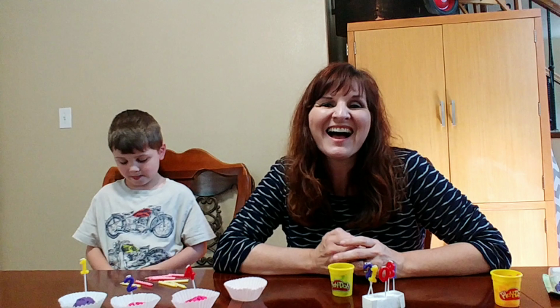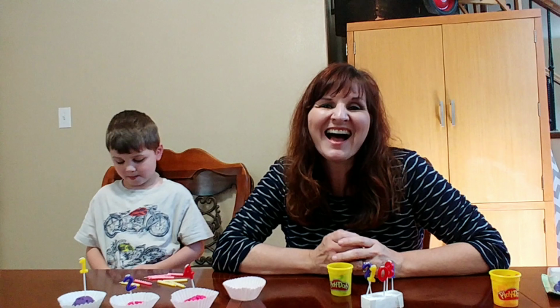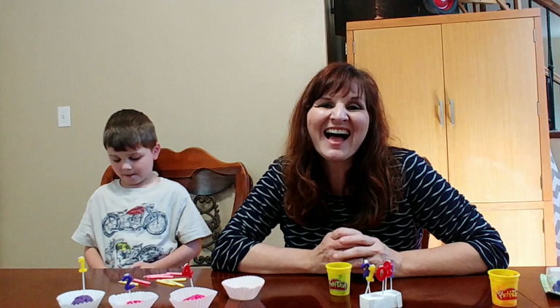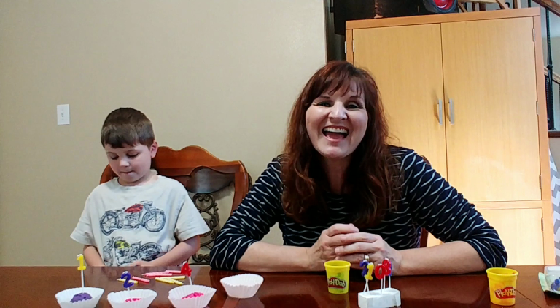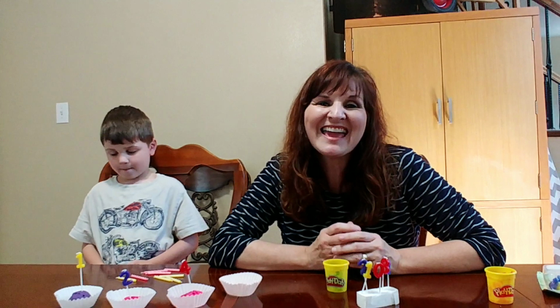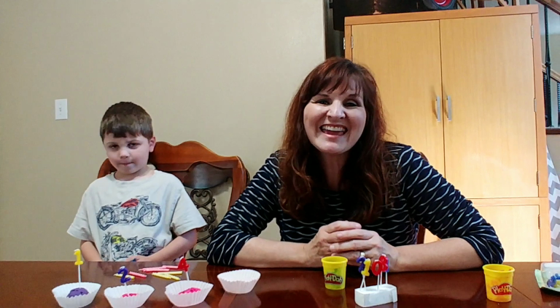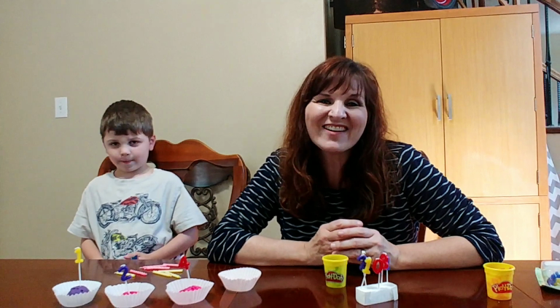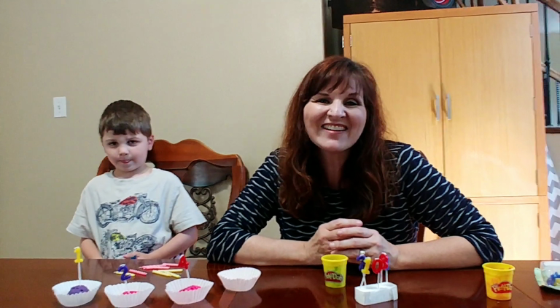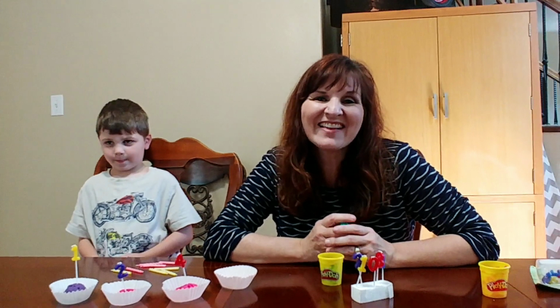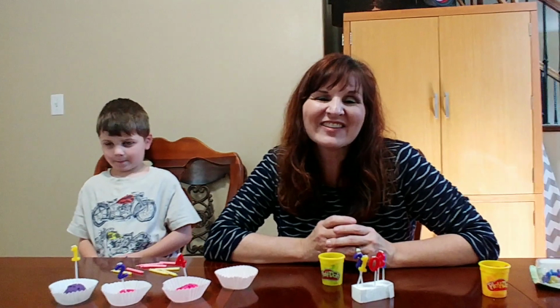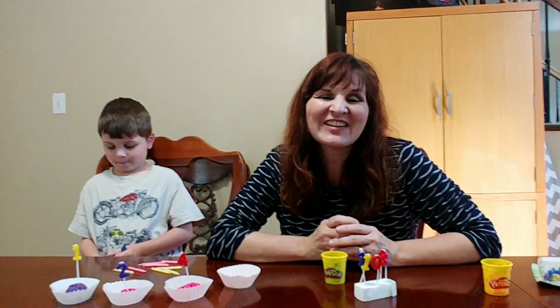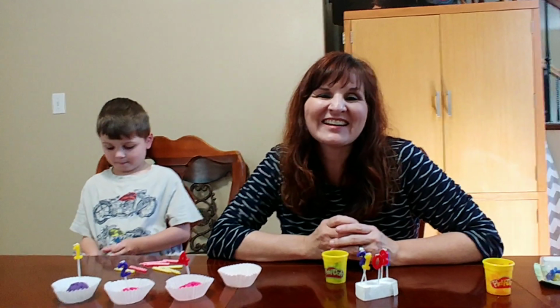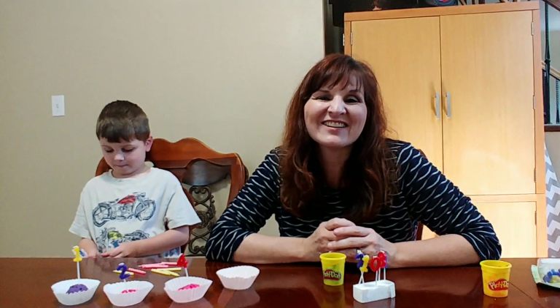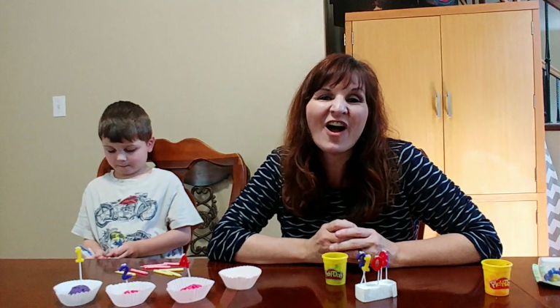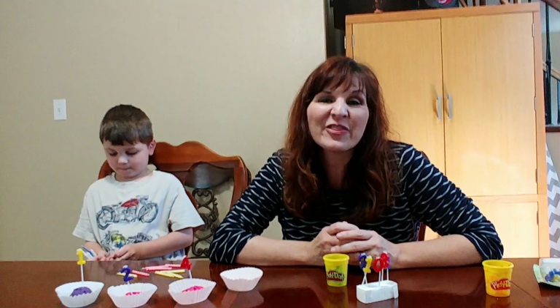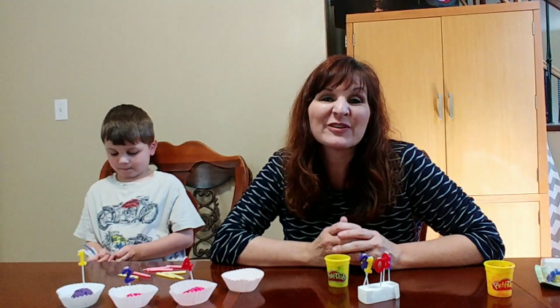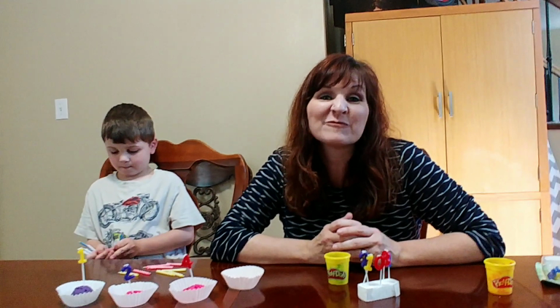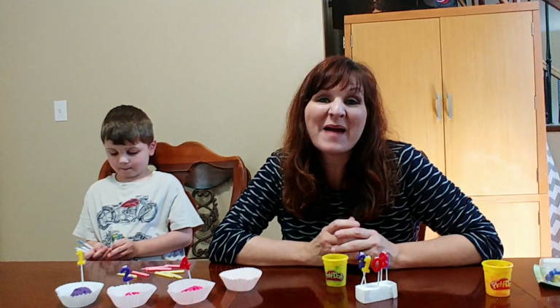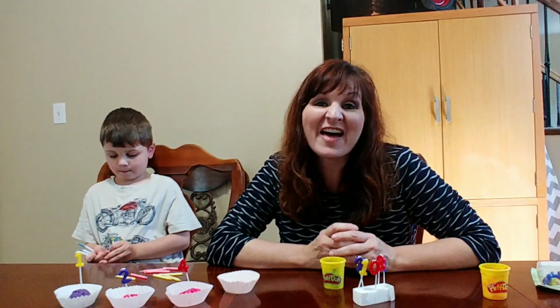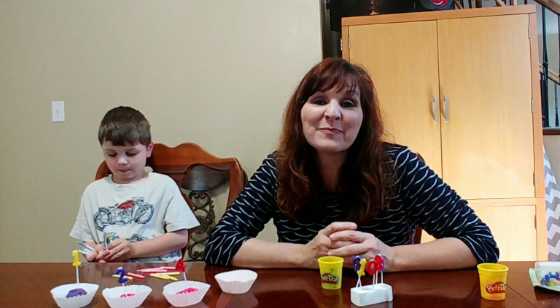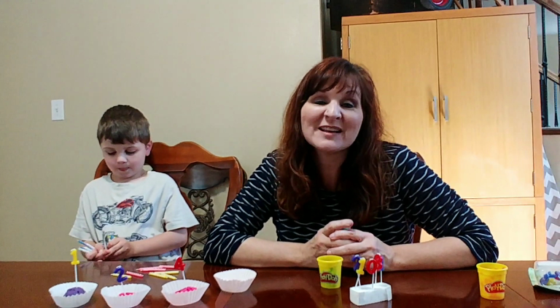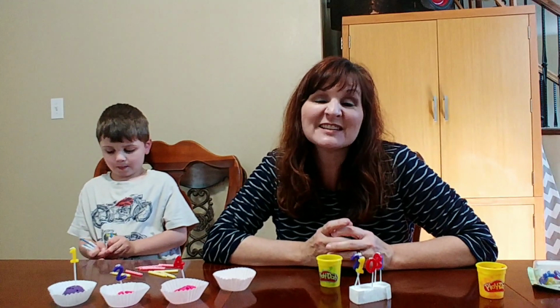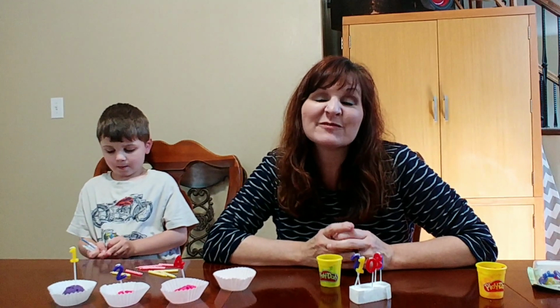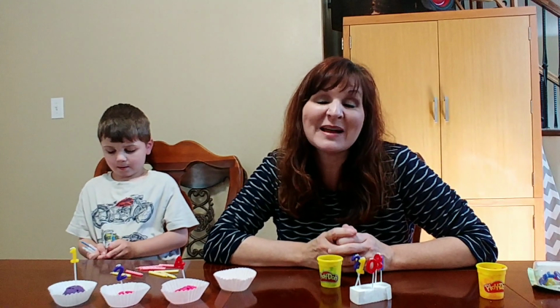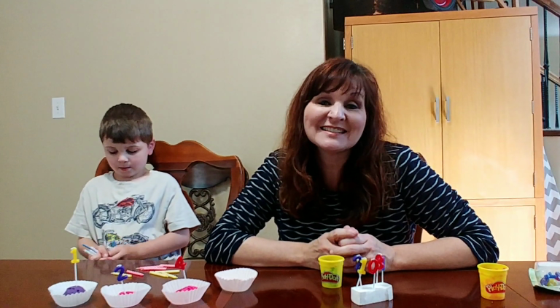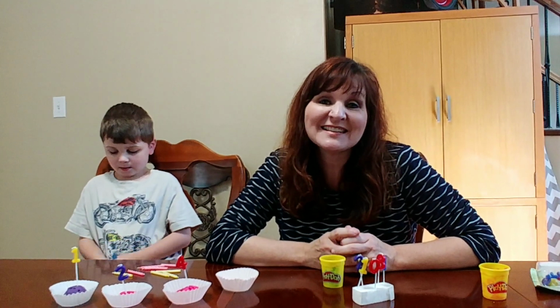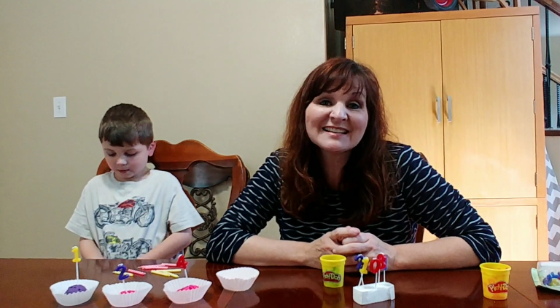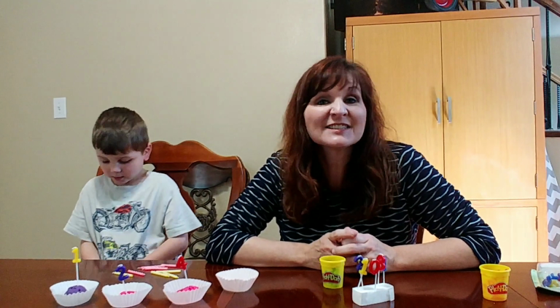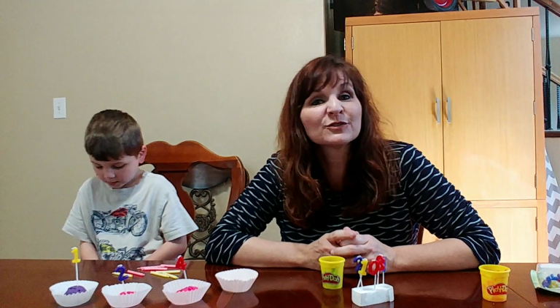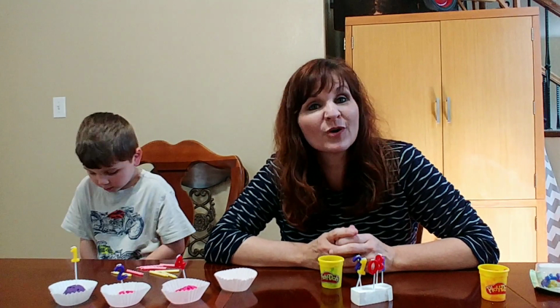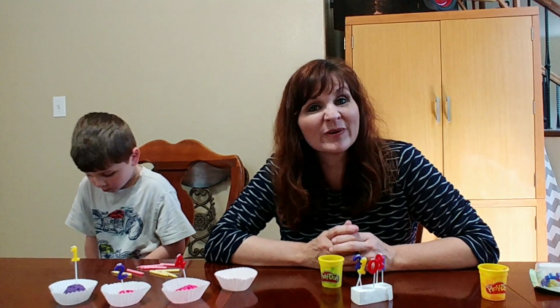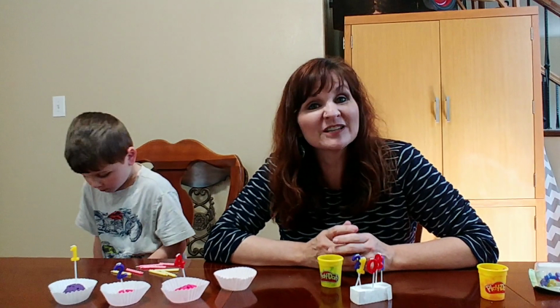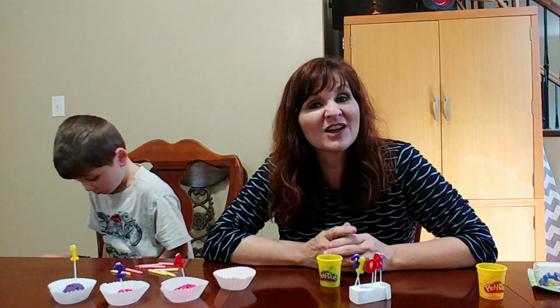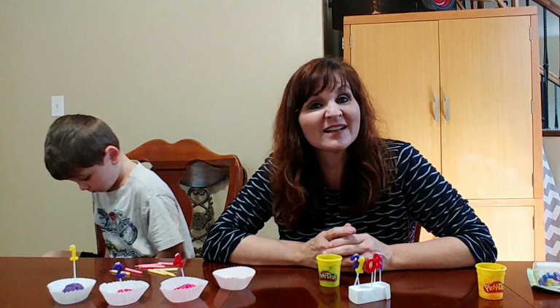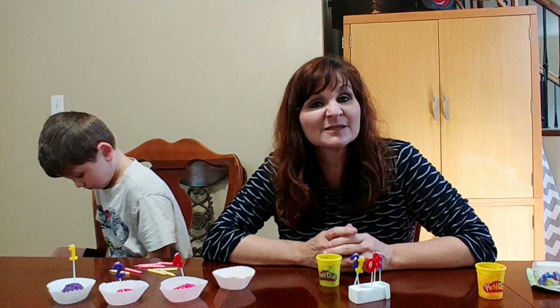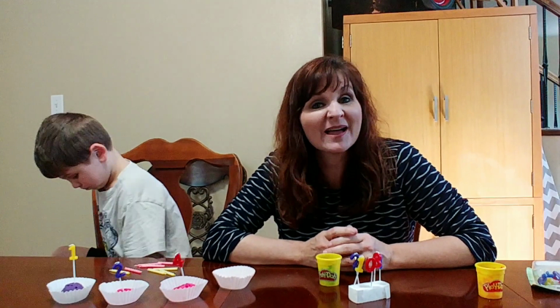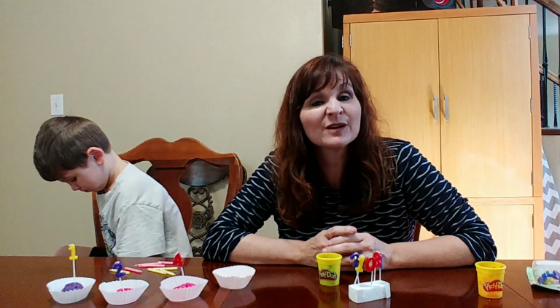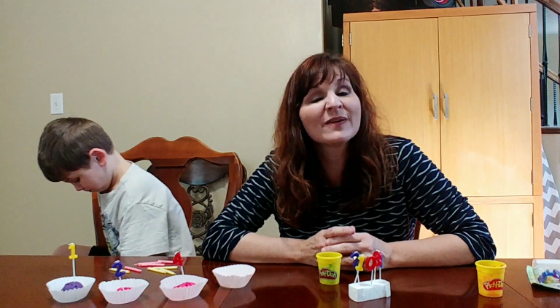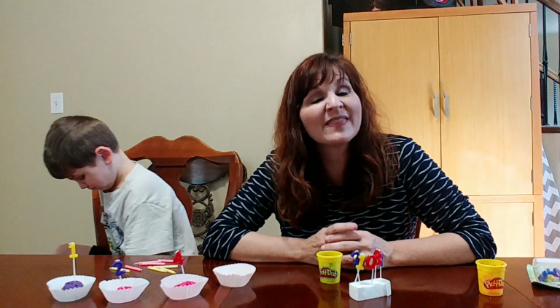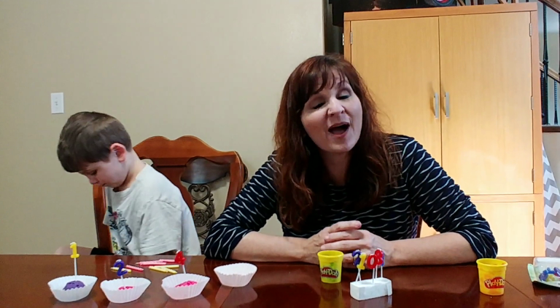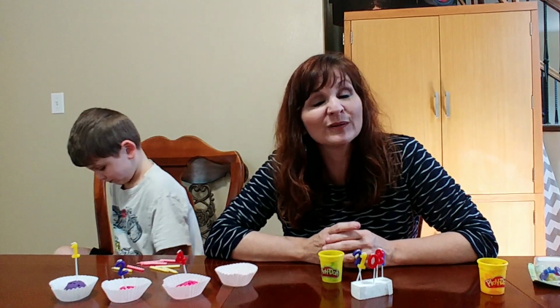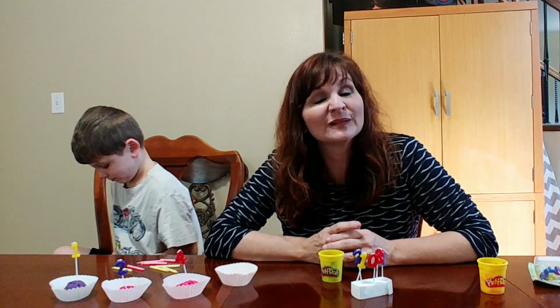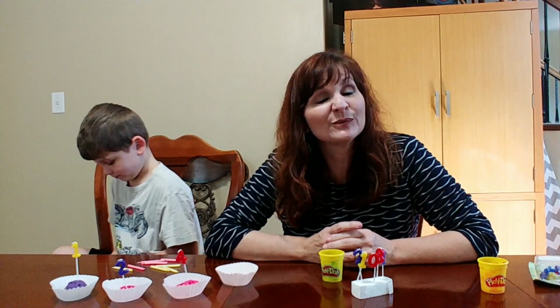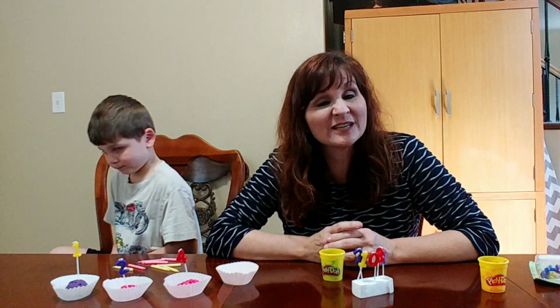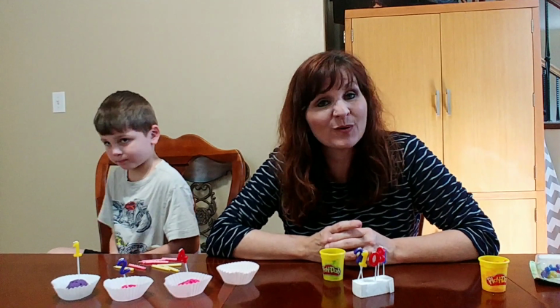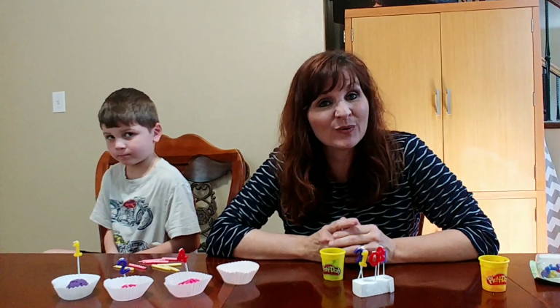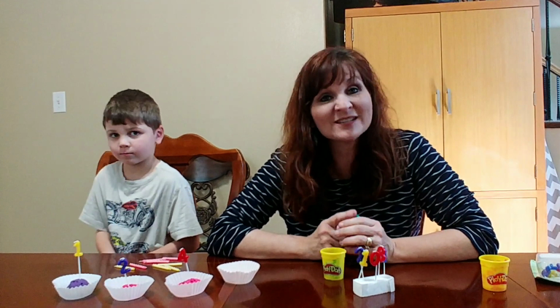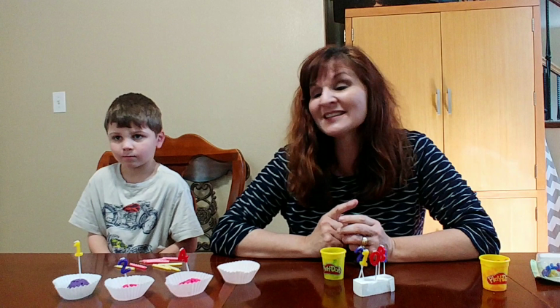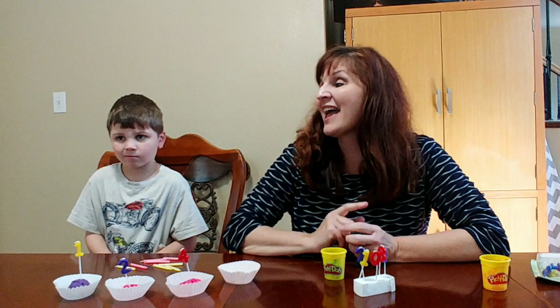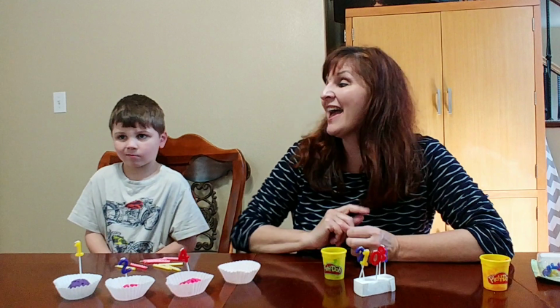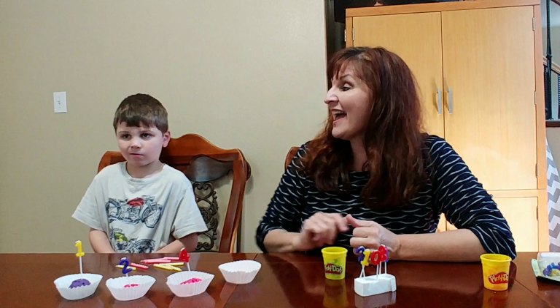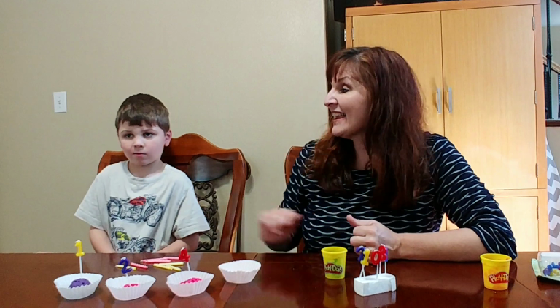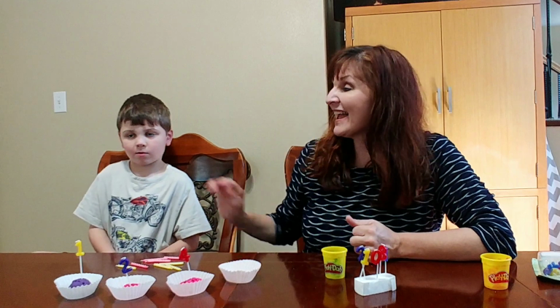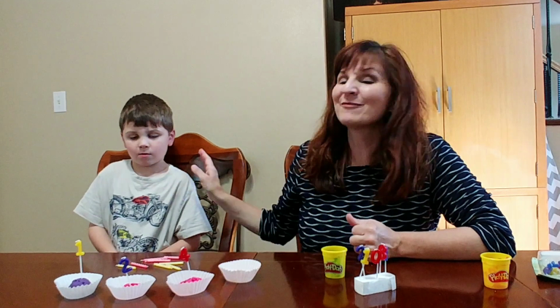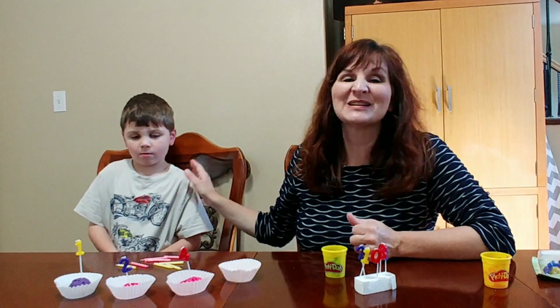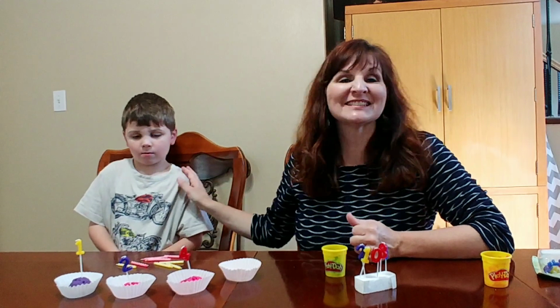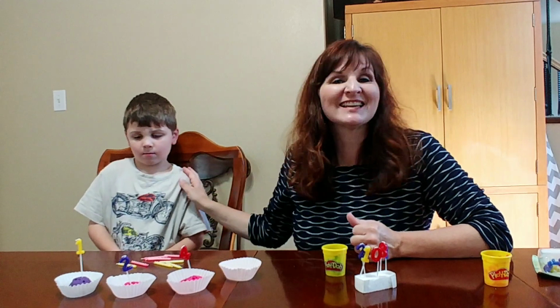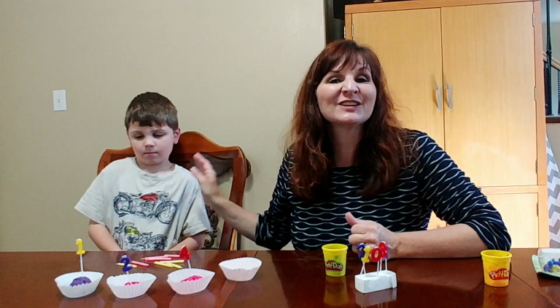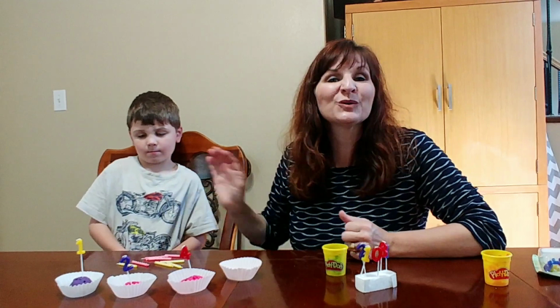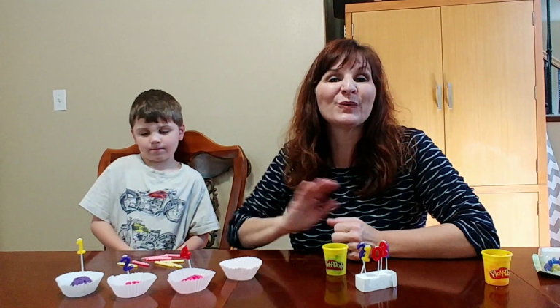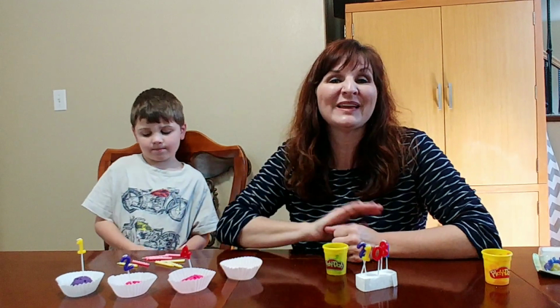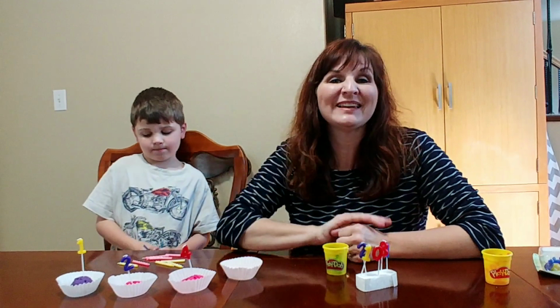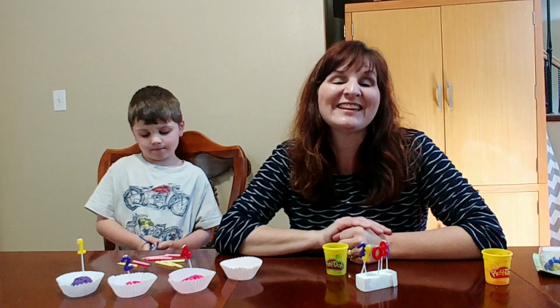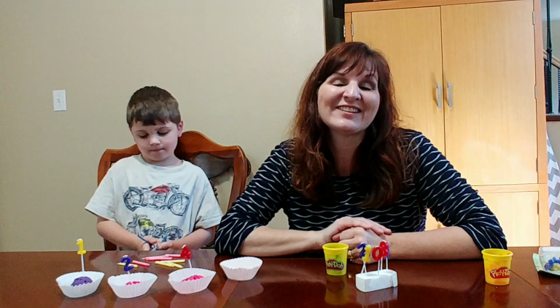Hi, Carrie Cutler here, author of Math Positive Mindsets: Growing a Child's Mind Without Losing Yours, and I have my son Quinn here.